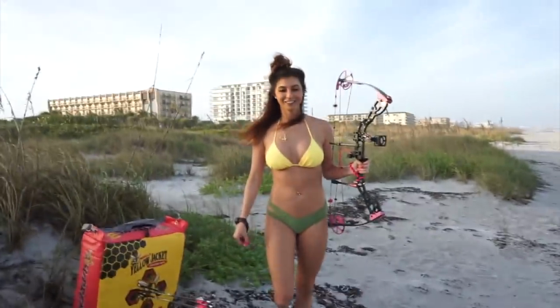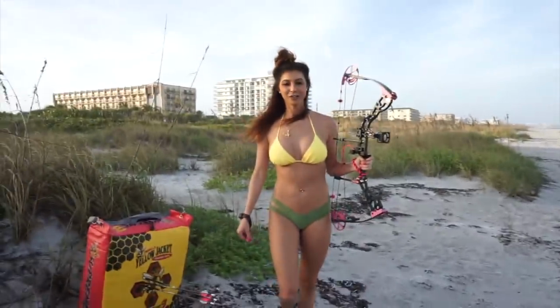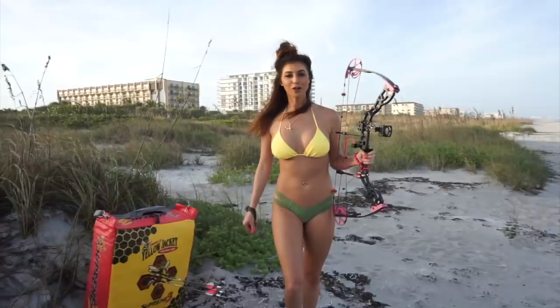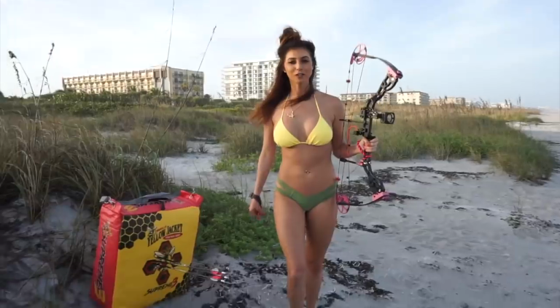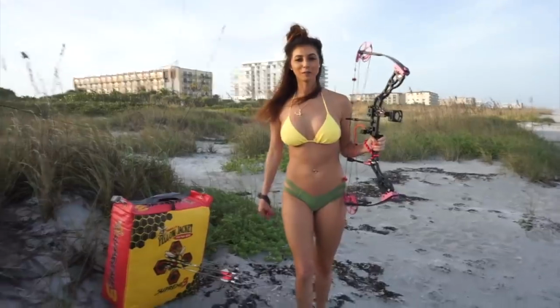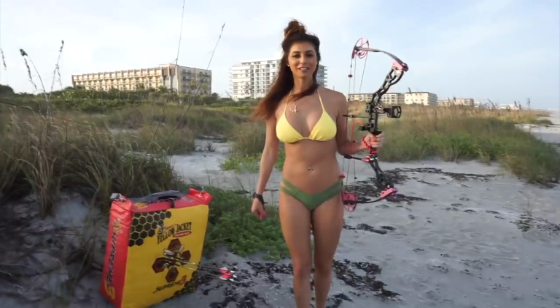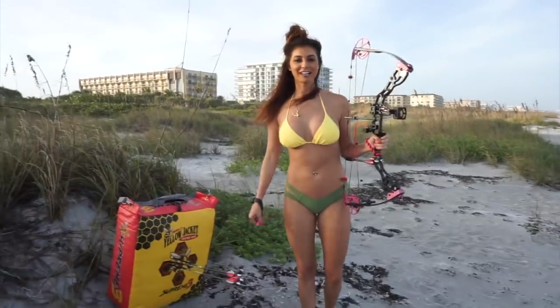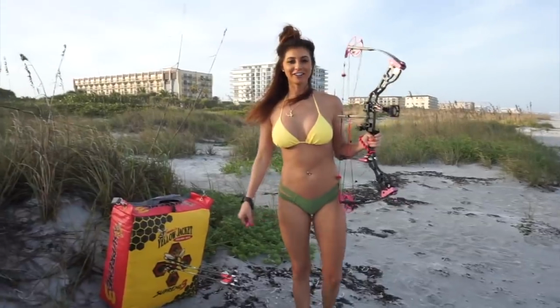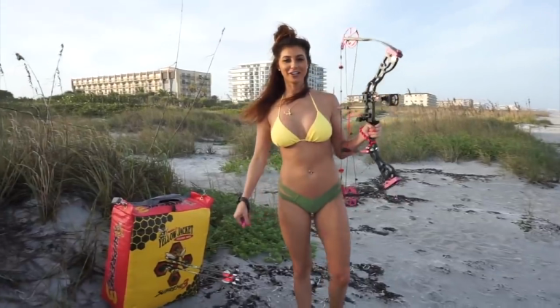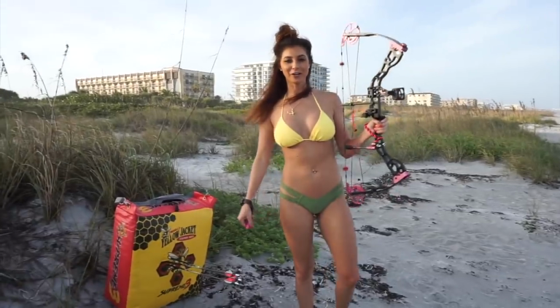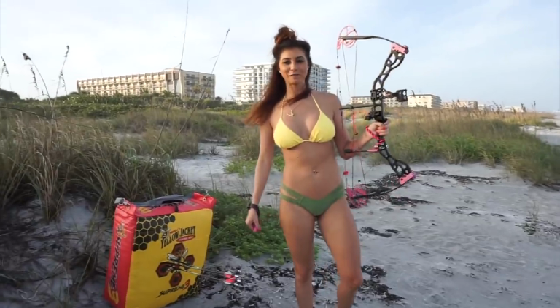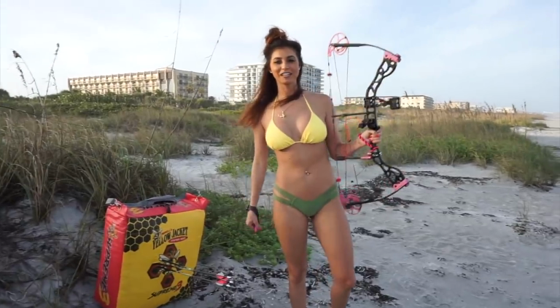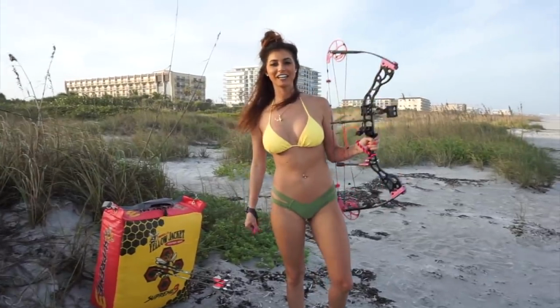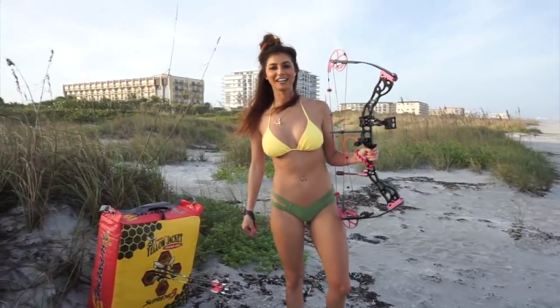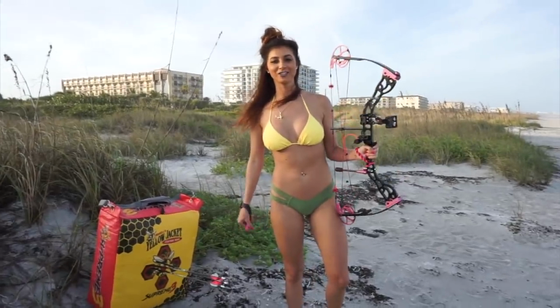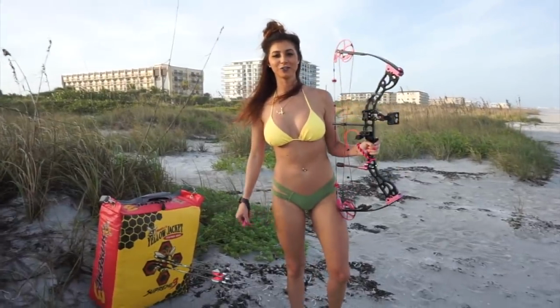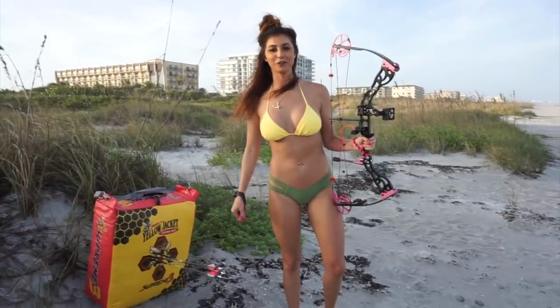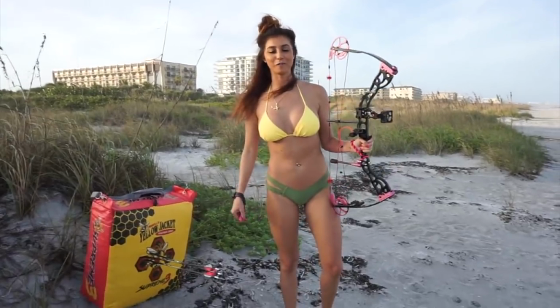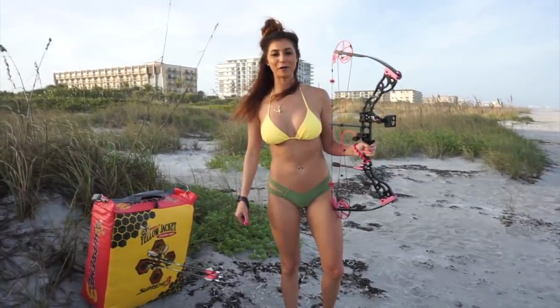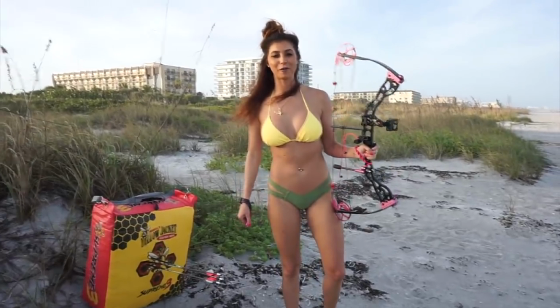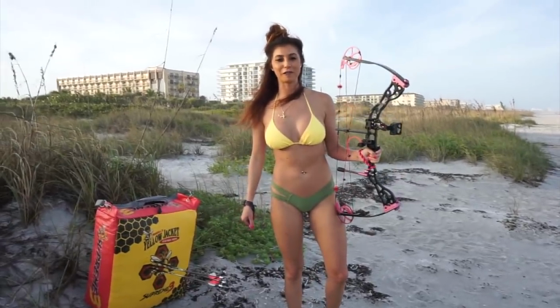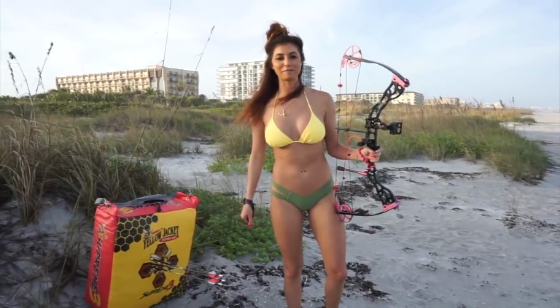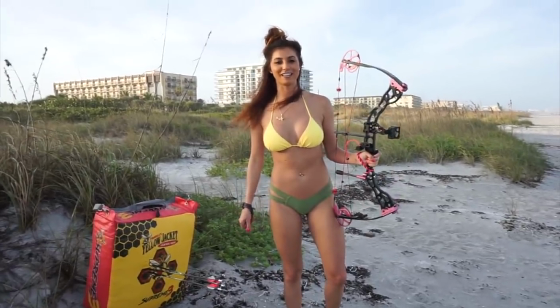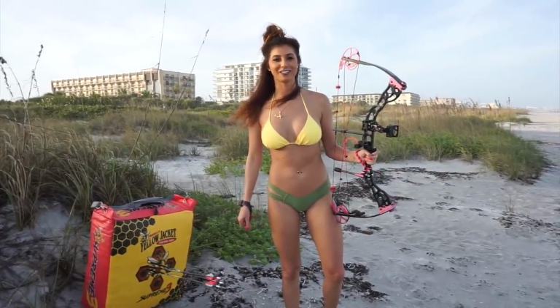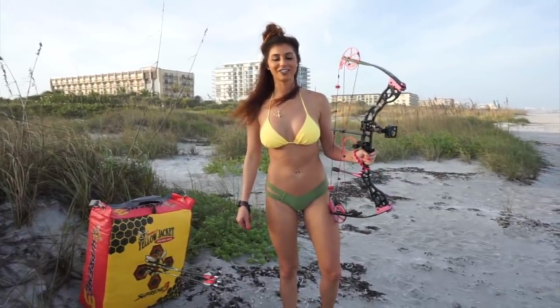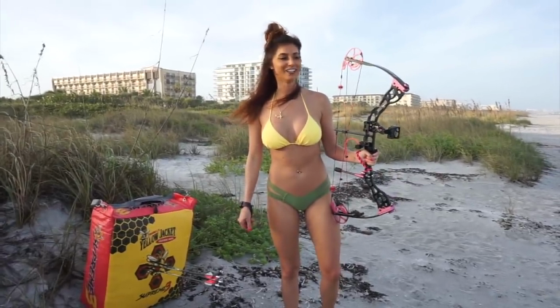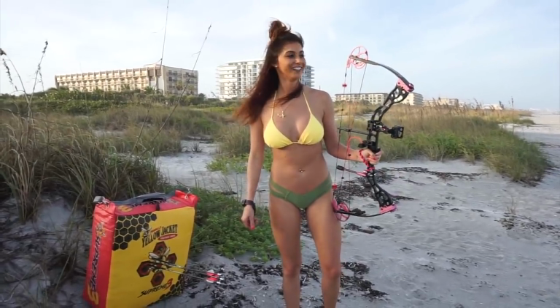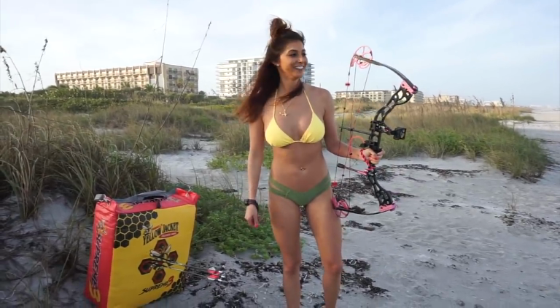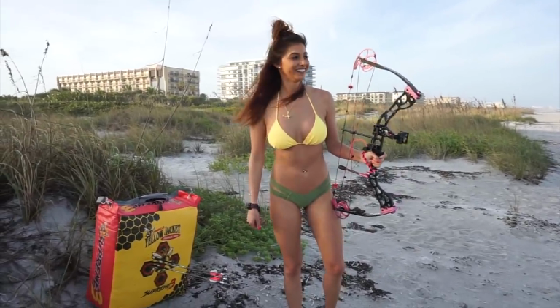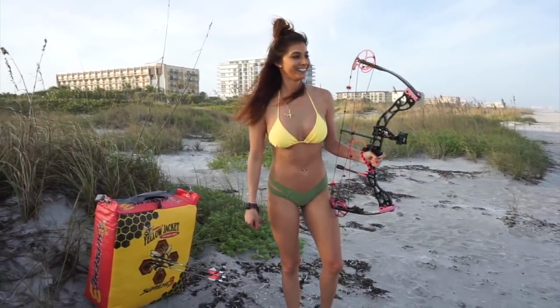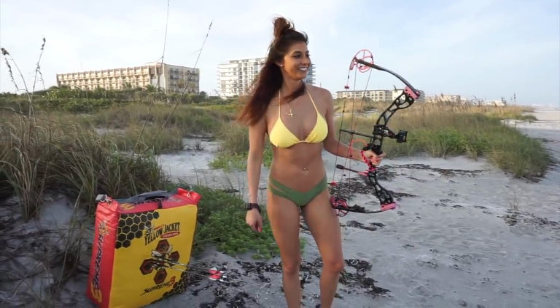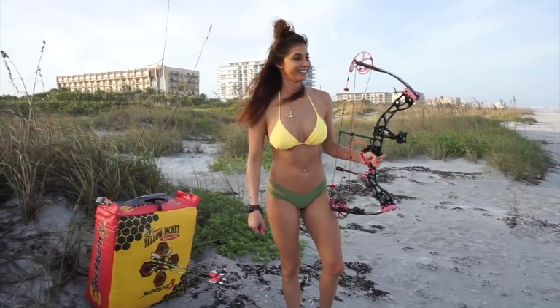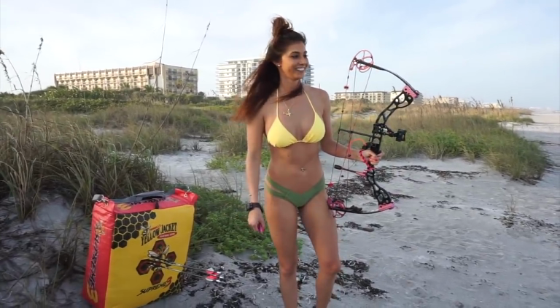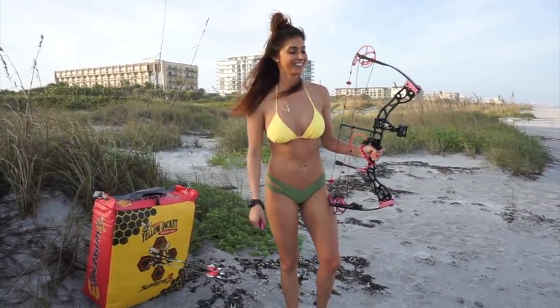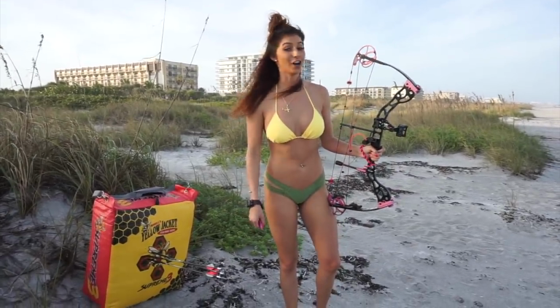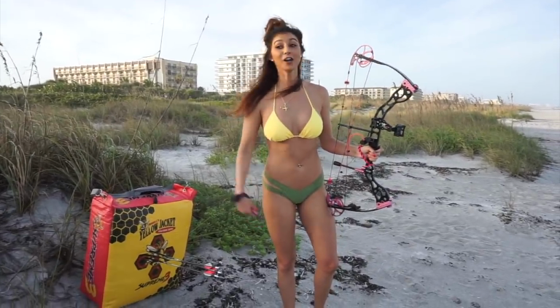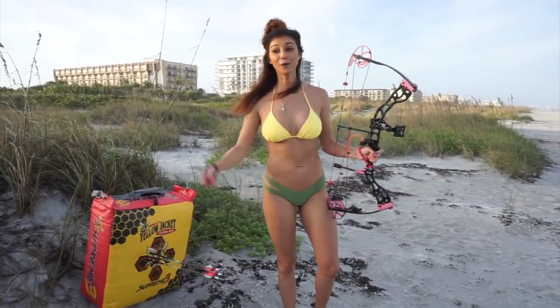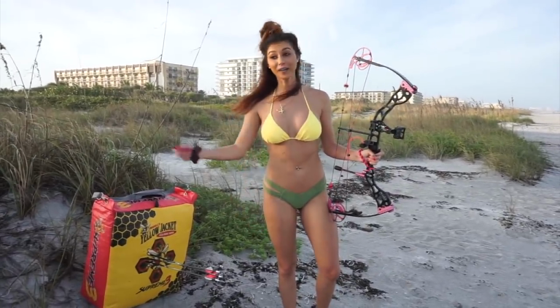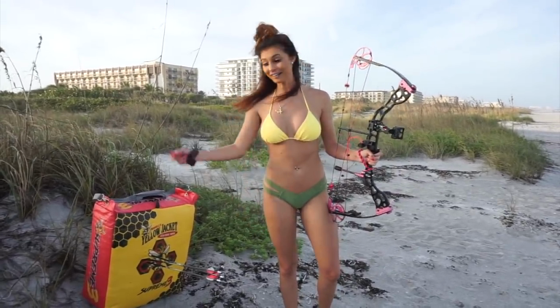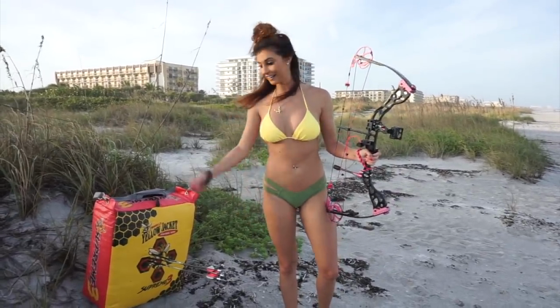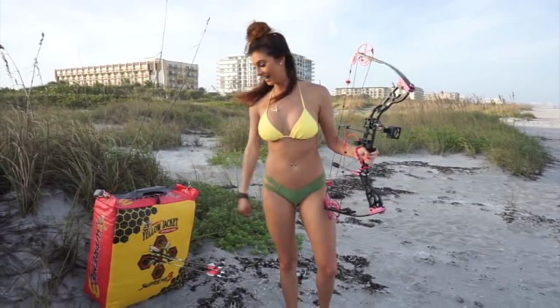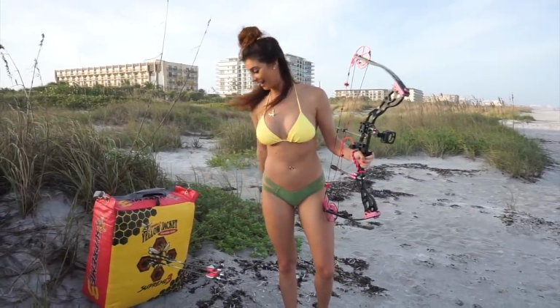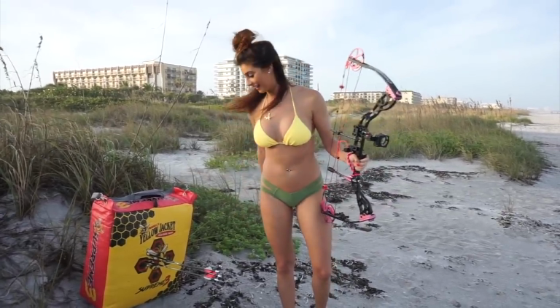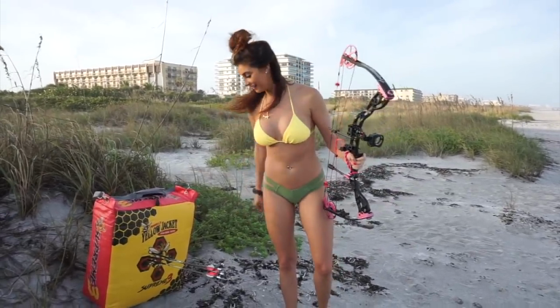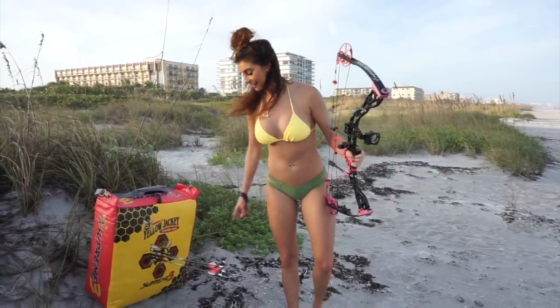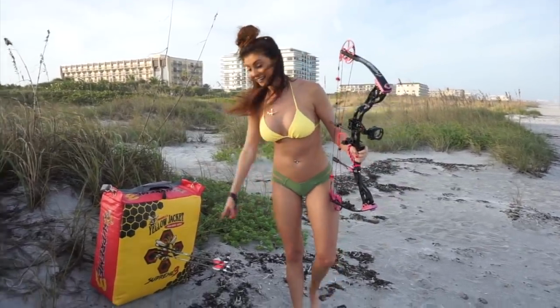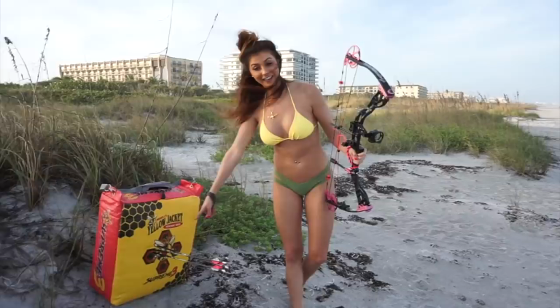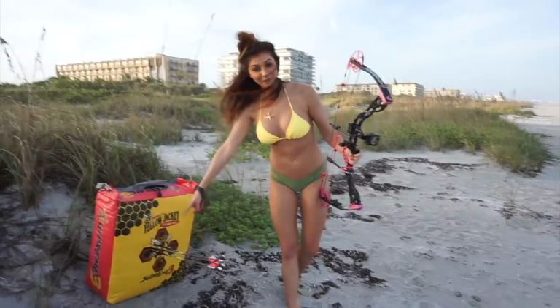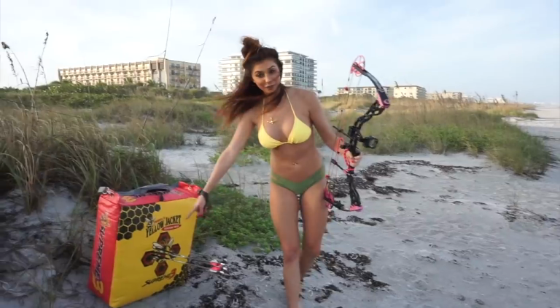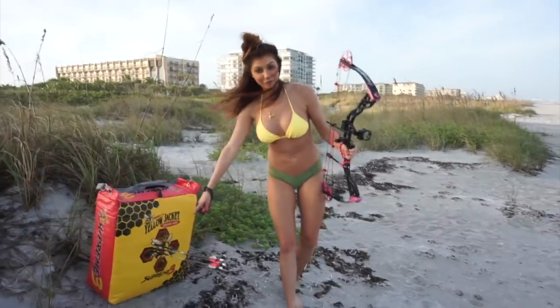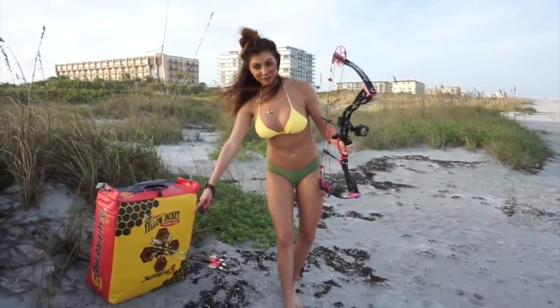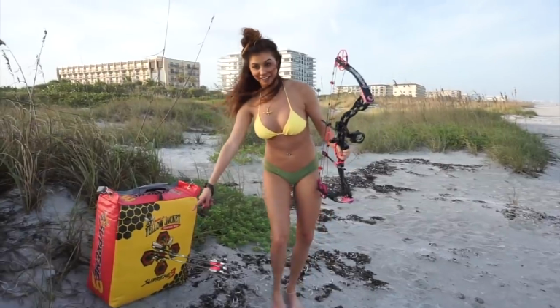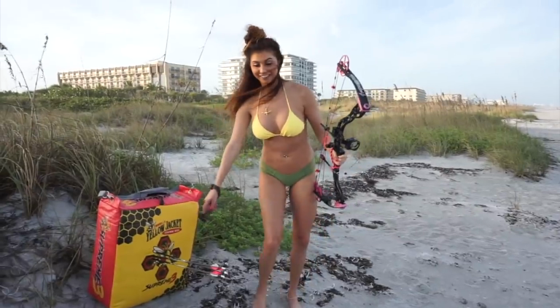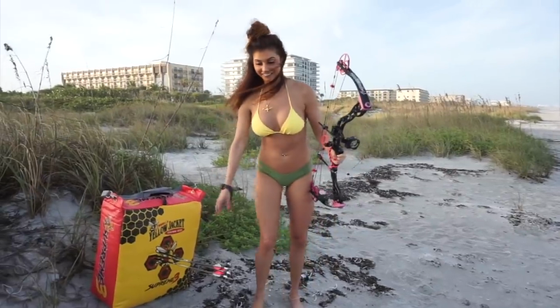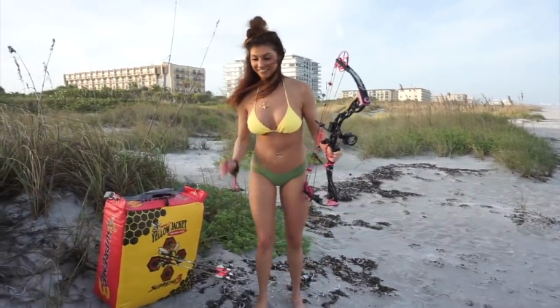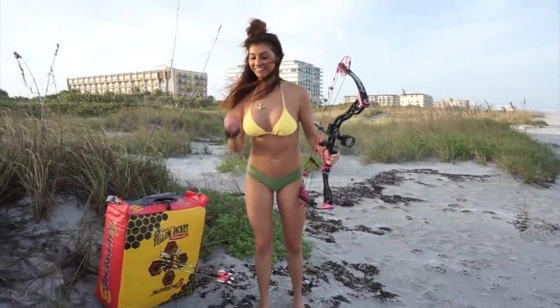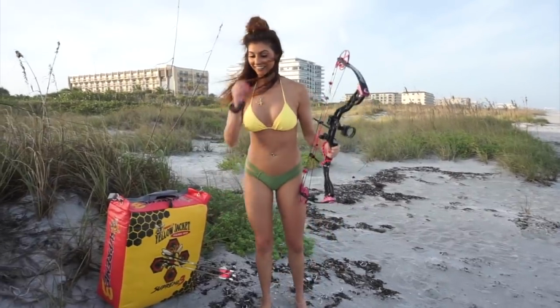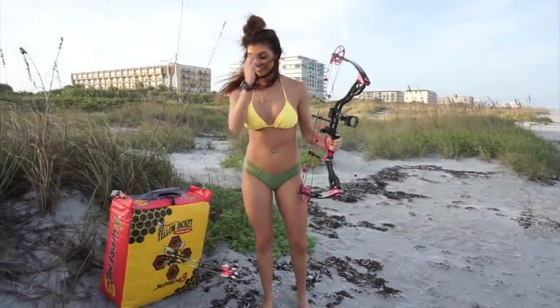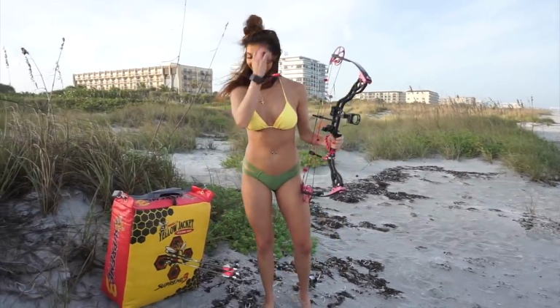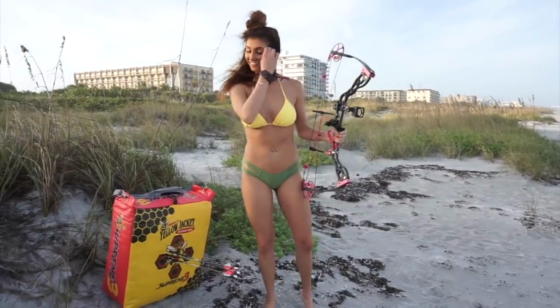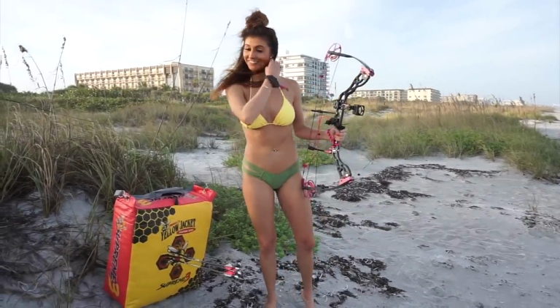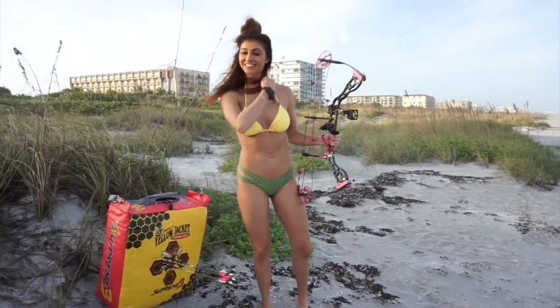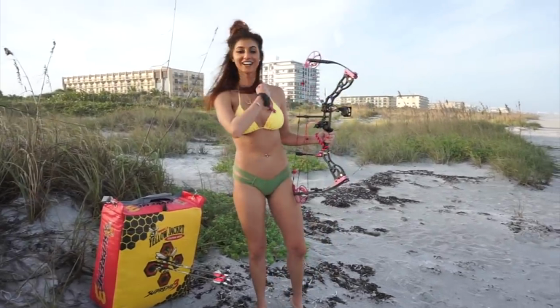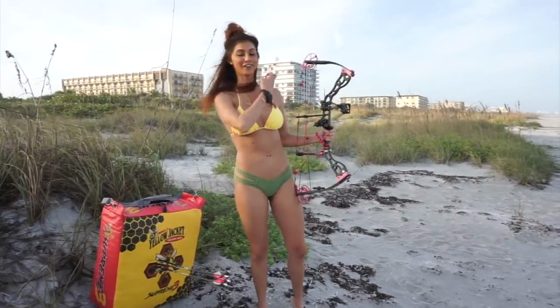Nicole Spence out here in a bikini shooting her bow on the beach — on a windy day, no doubt. On a windy day. And I'm grouping. Alright, good stuff.